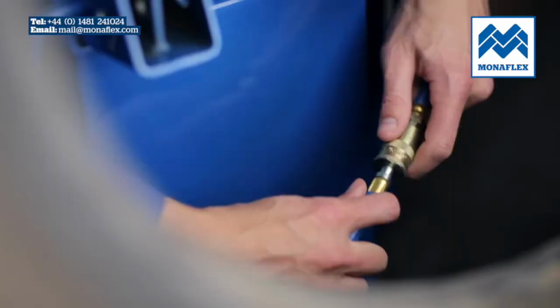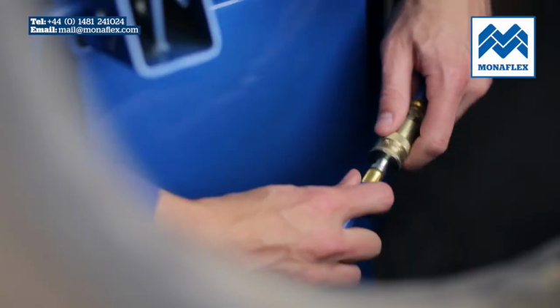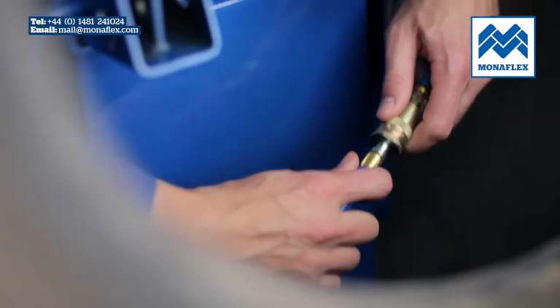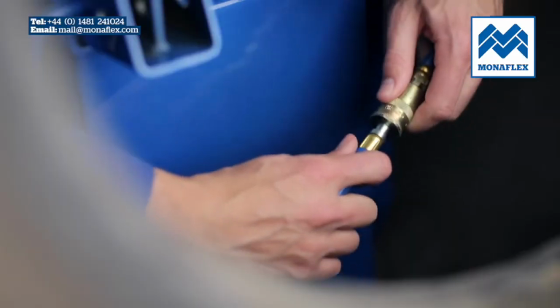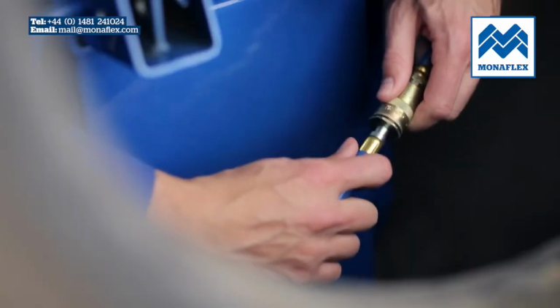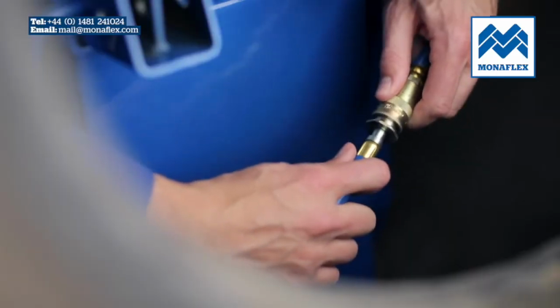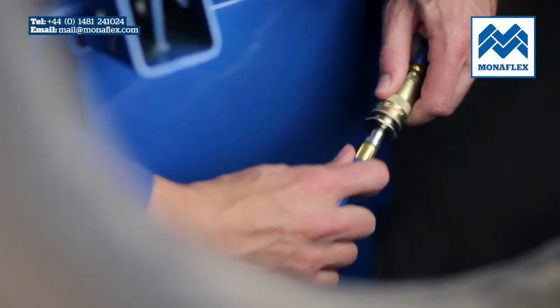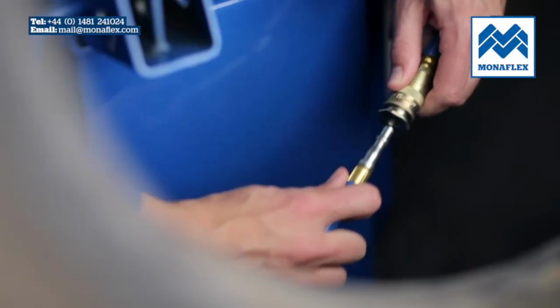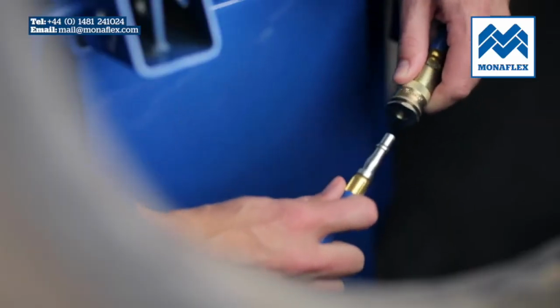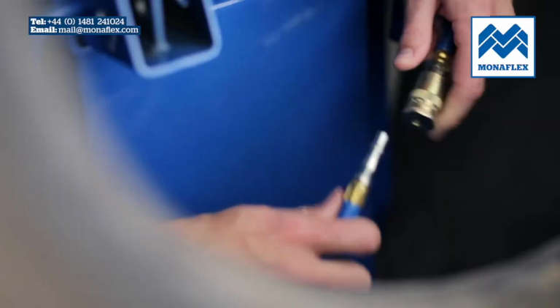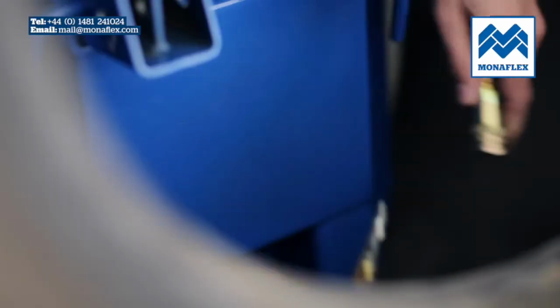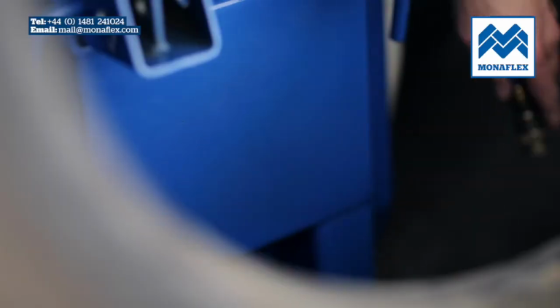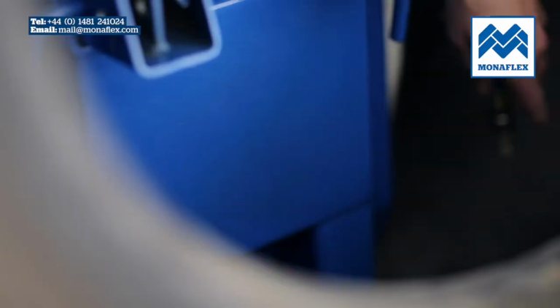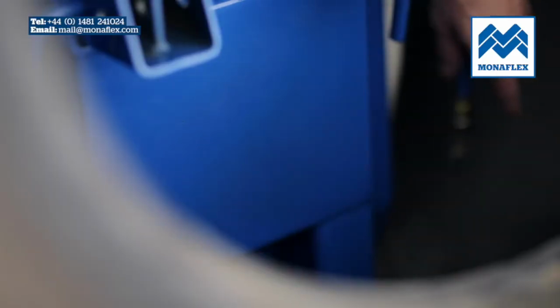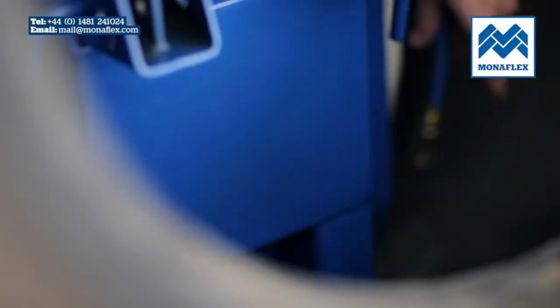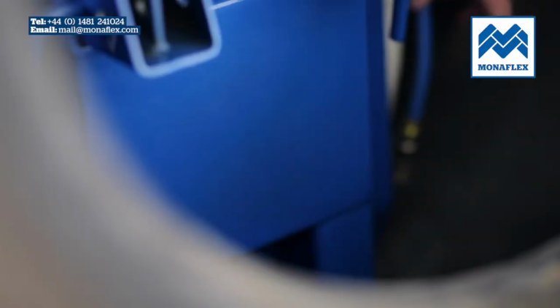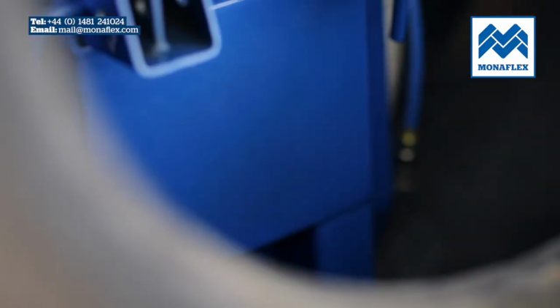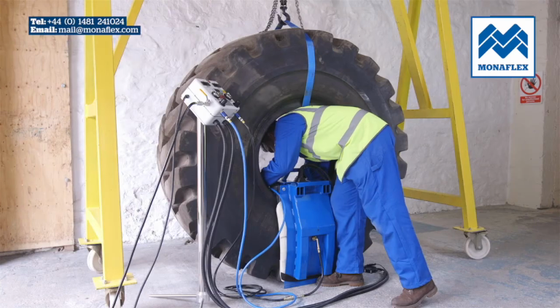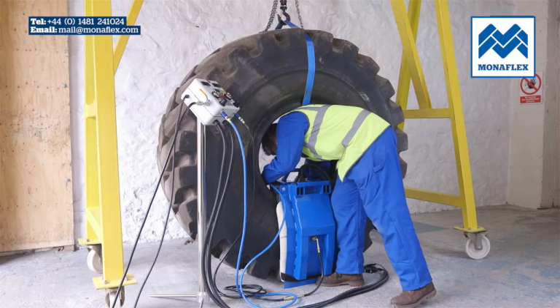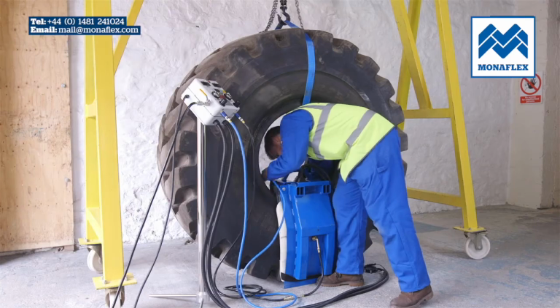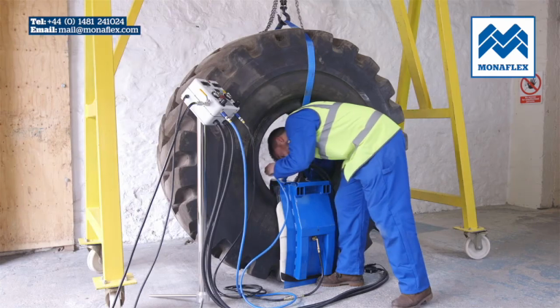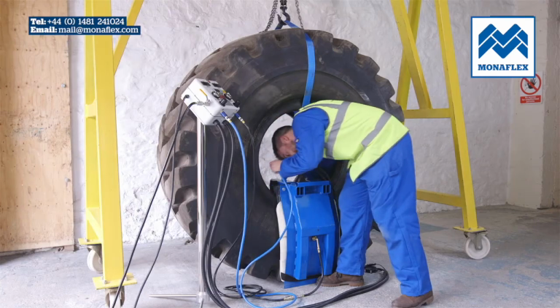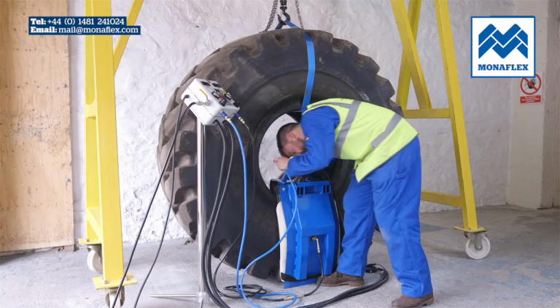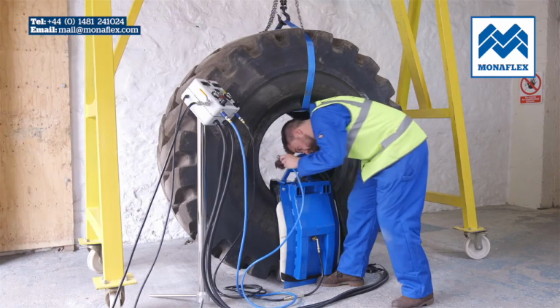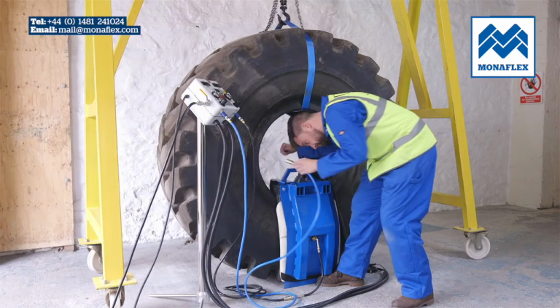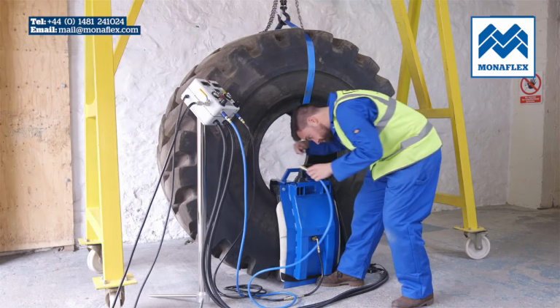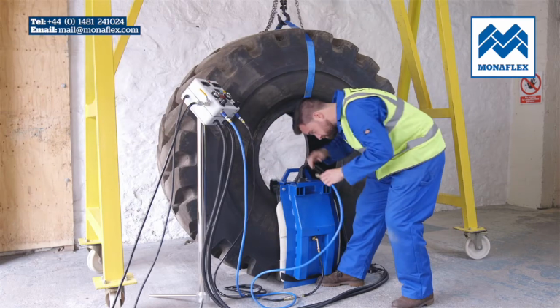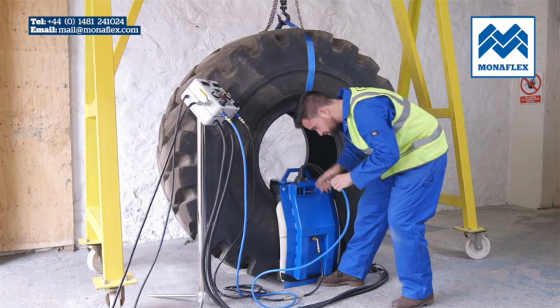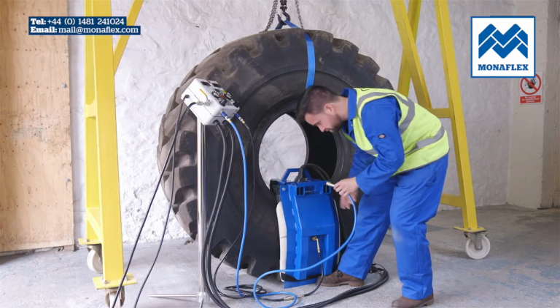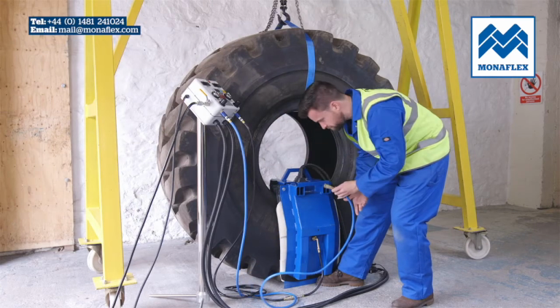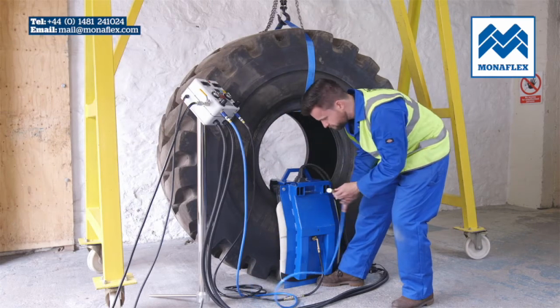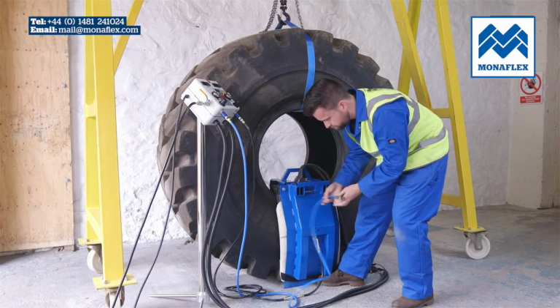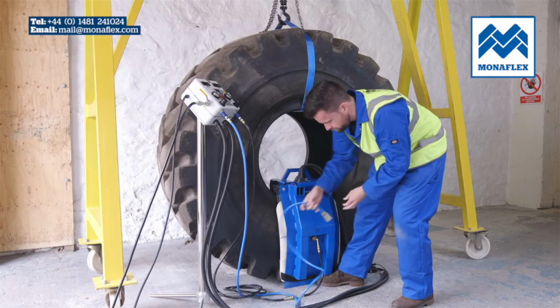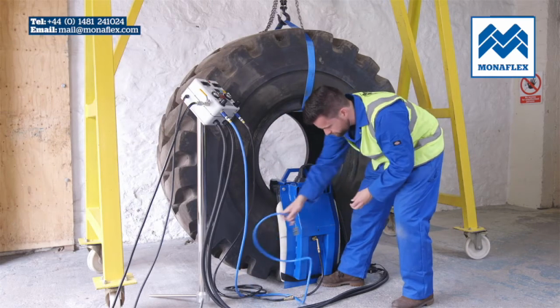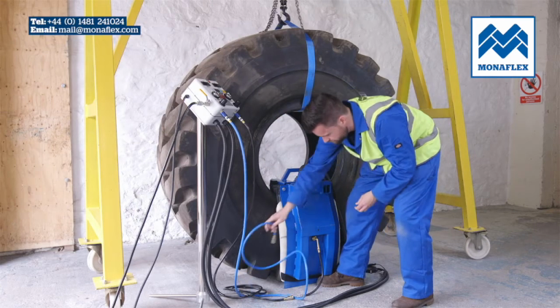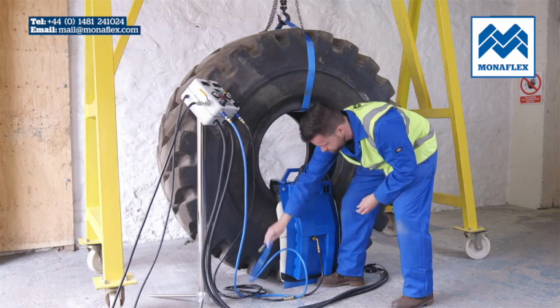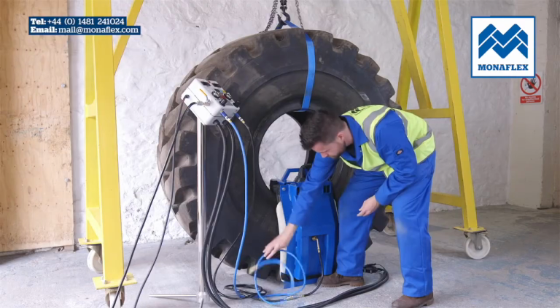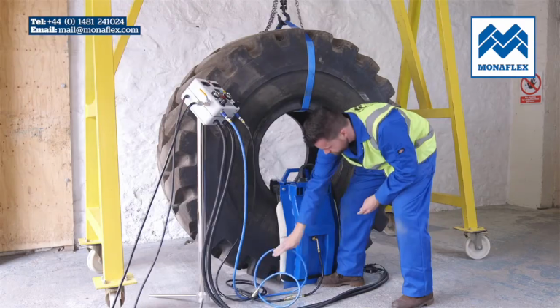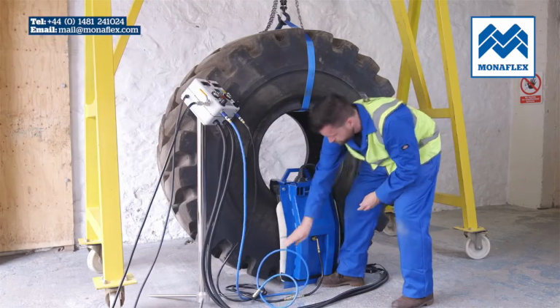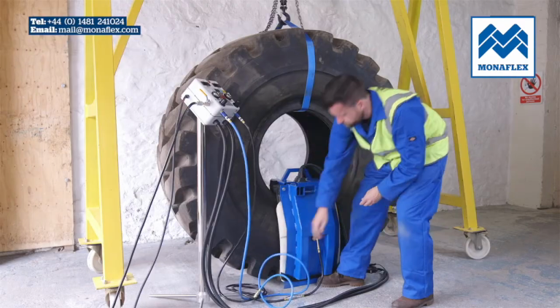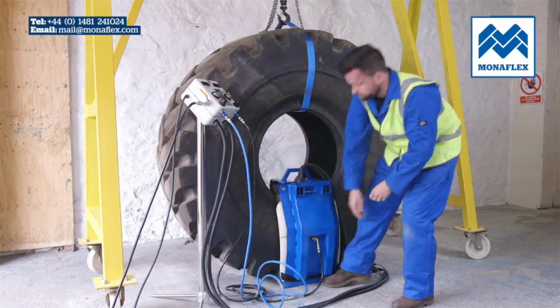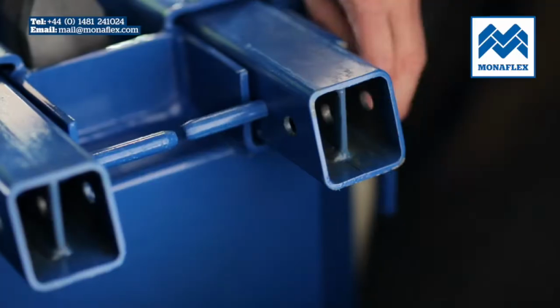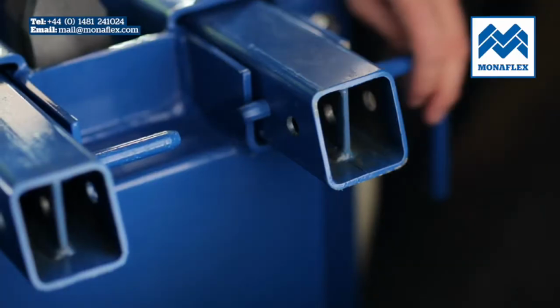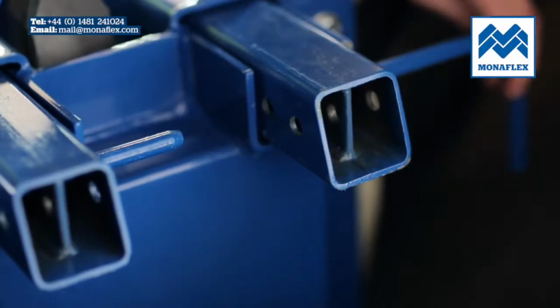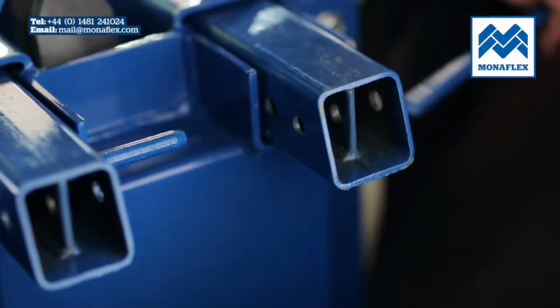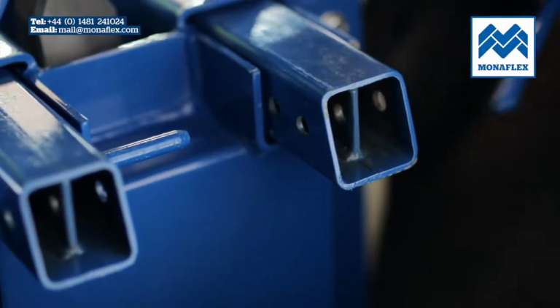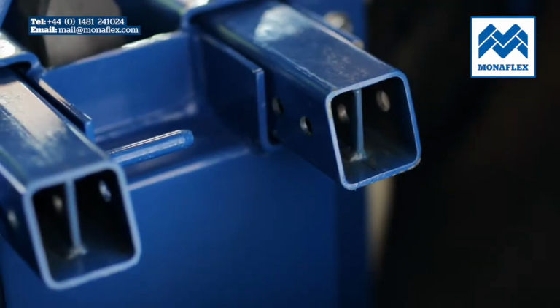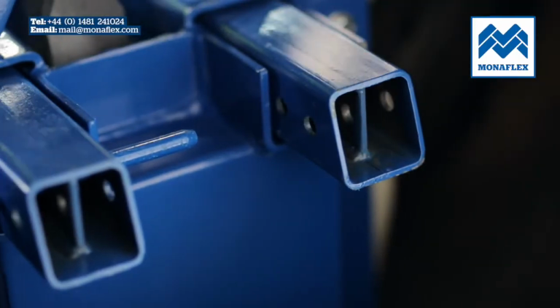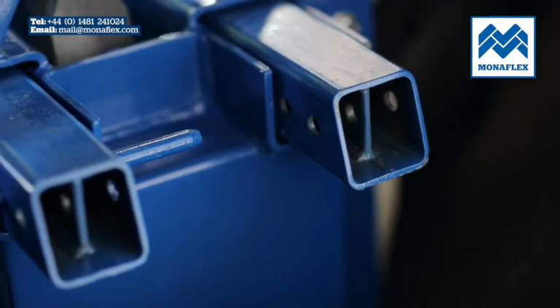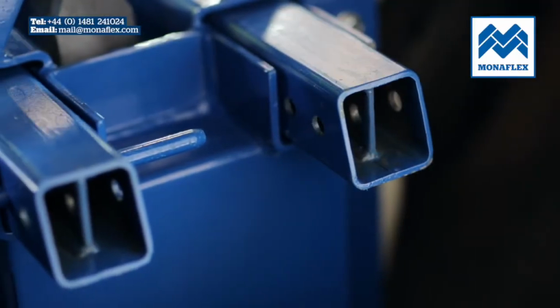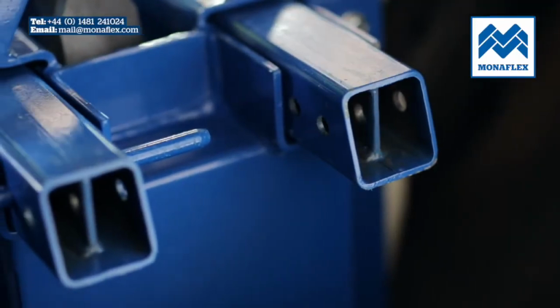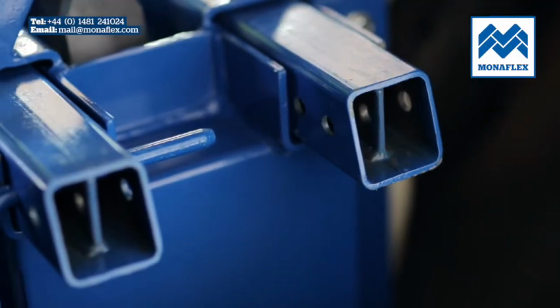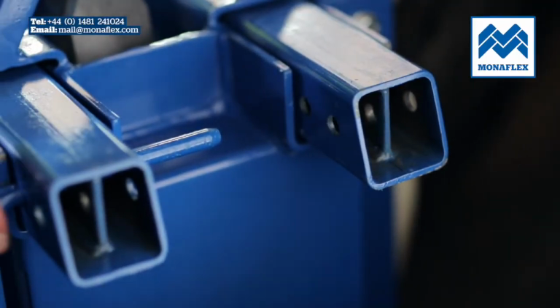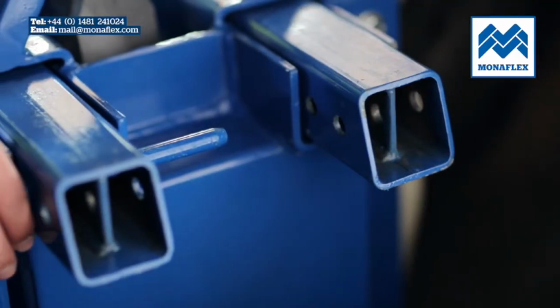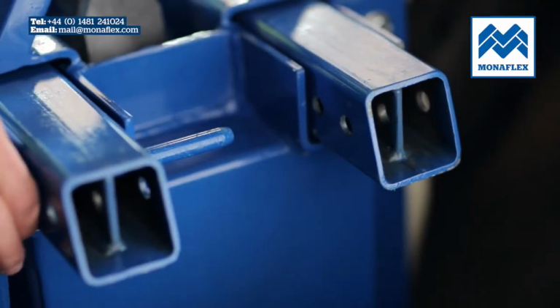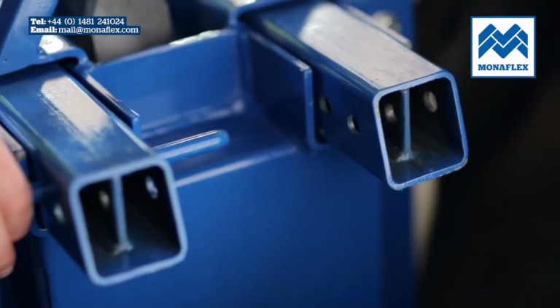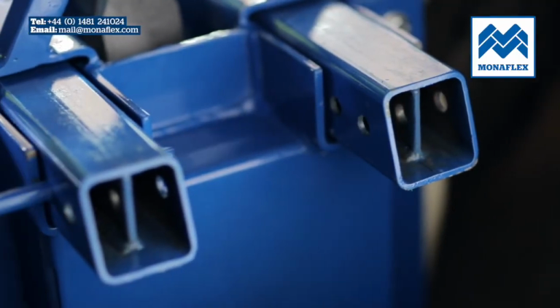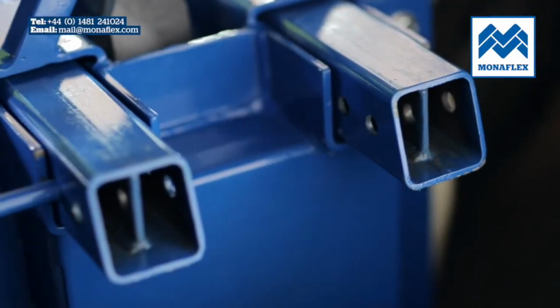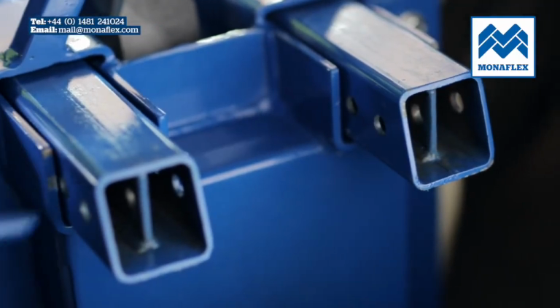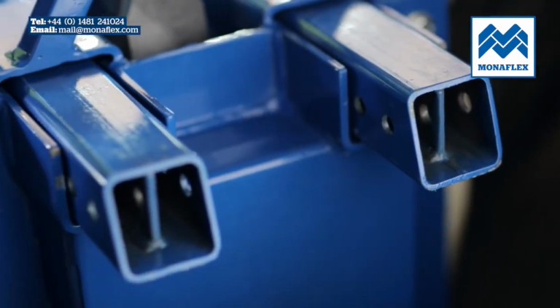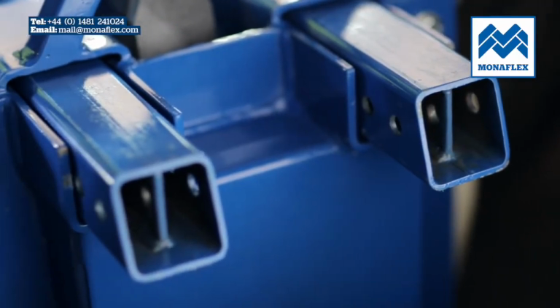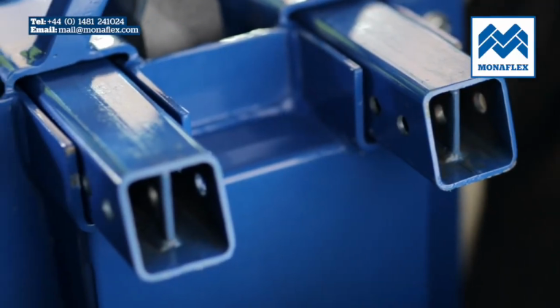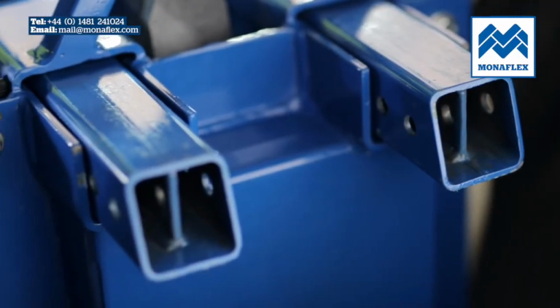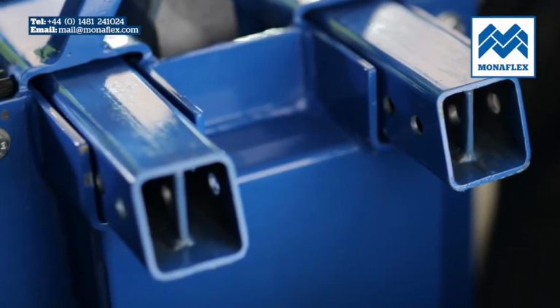When the air has completely exhausted, remove the locking pins and remove the OTRS assembly from the tyre, leaving it ready for the next repair.